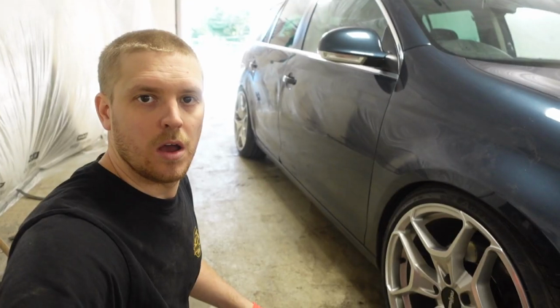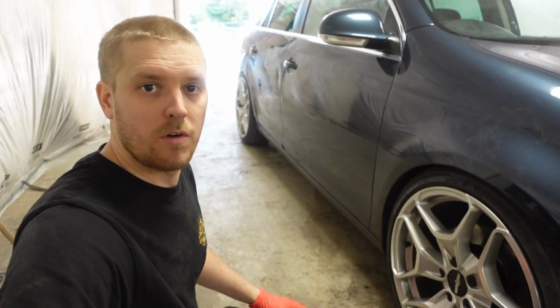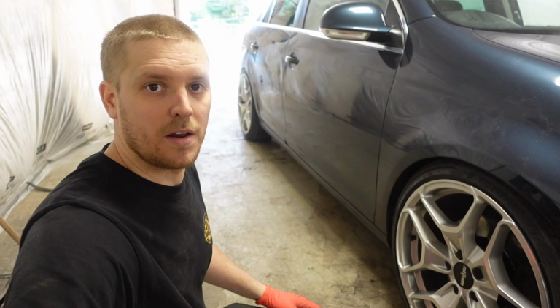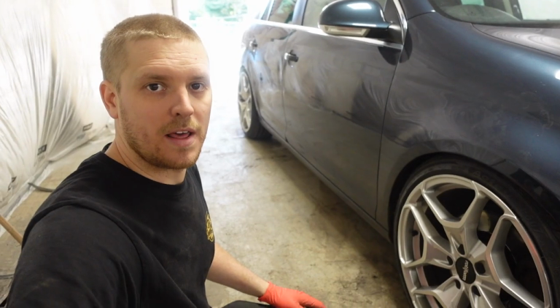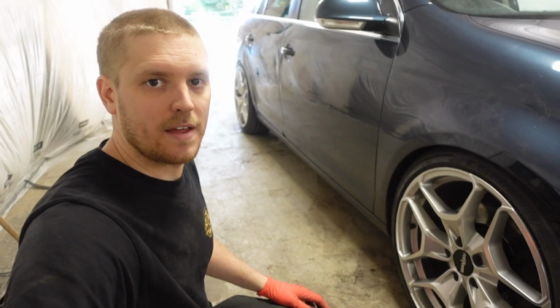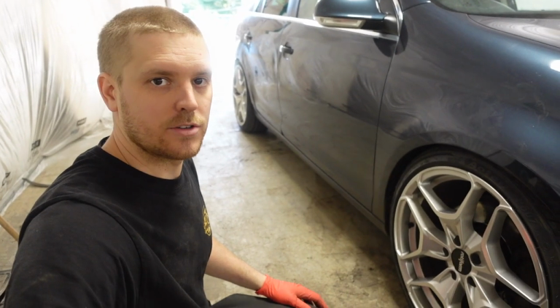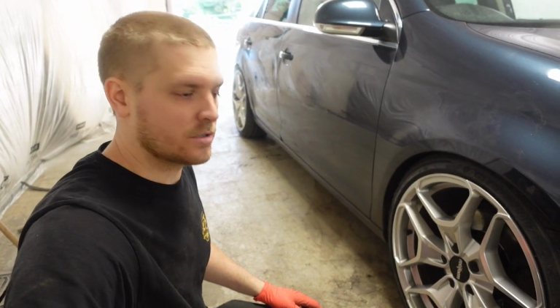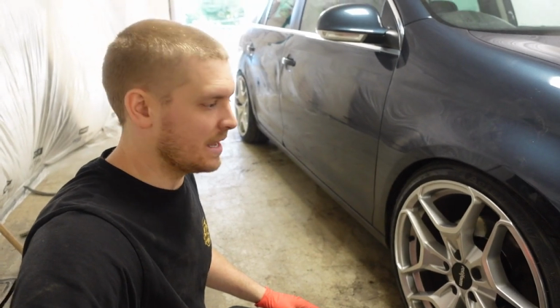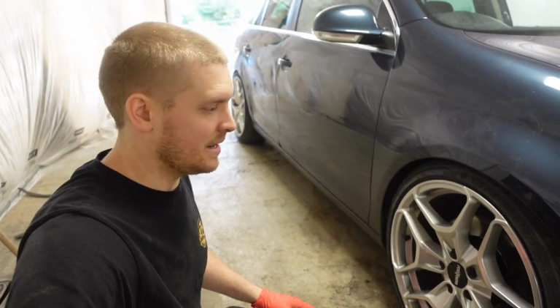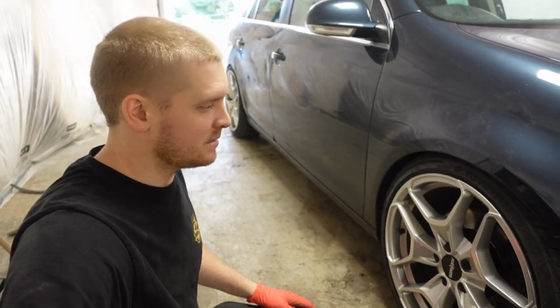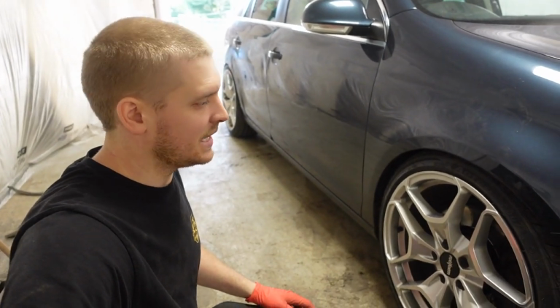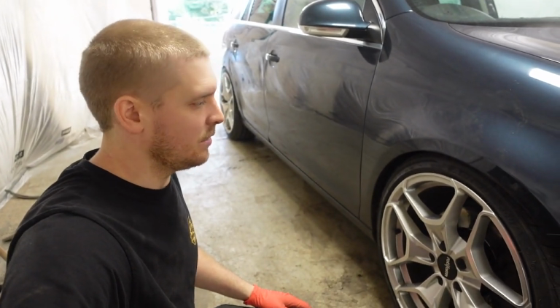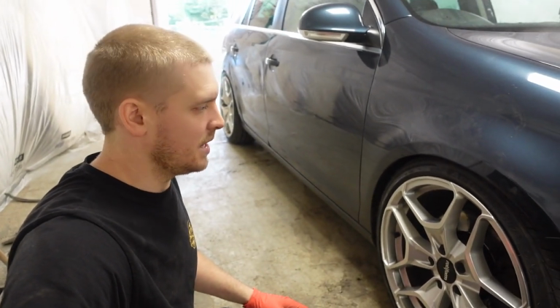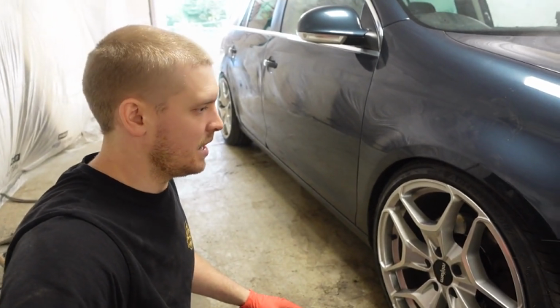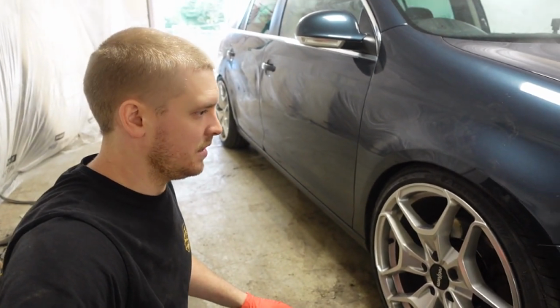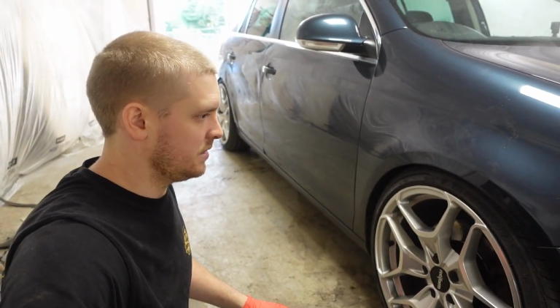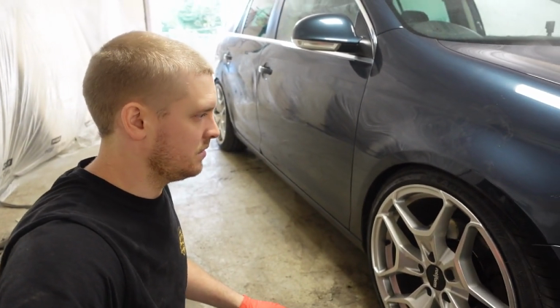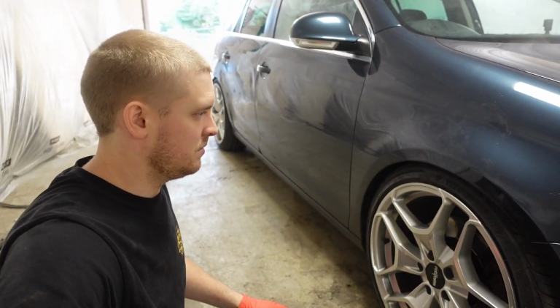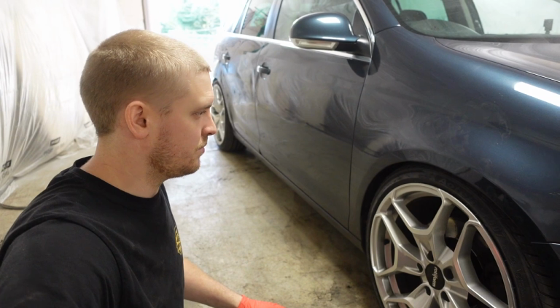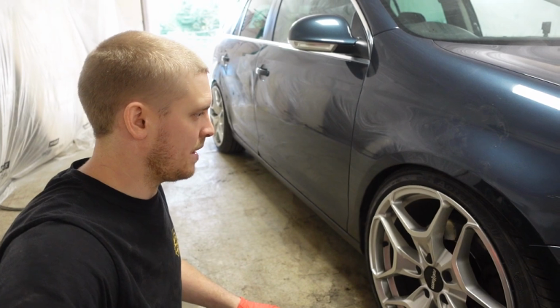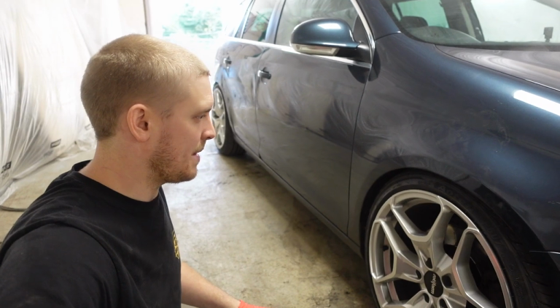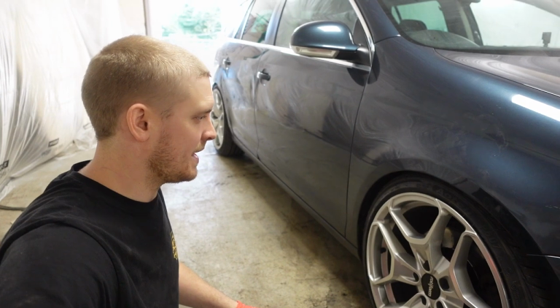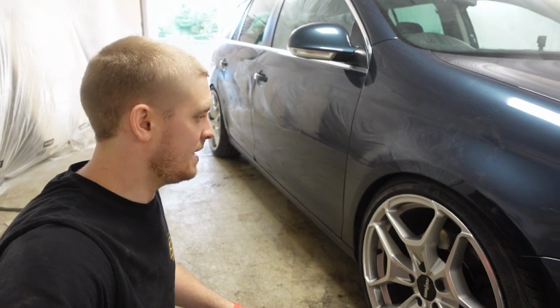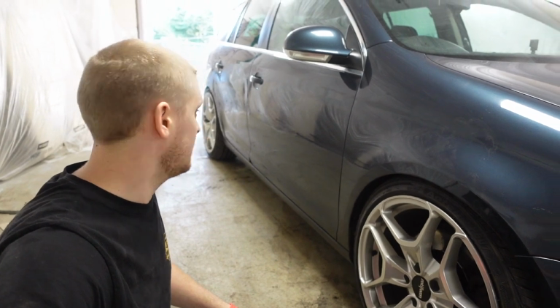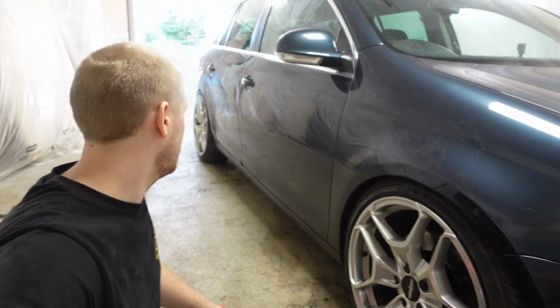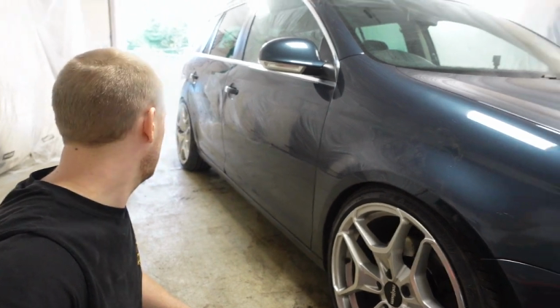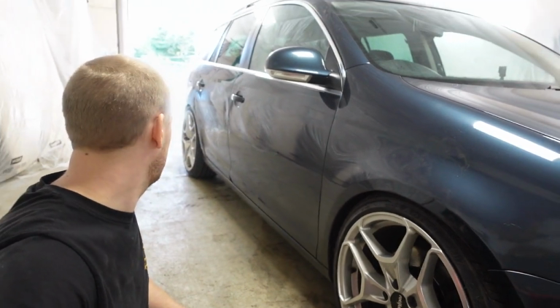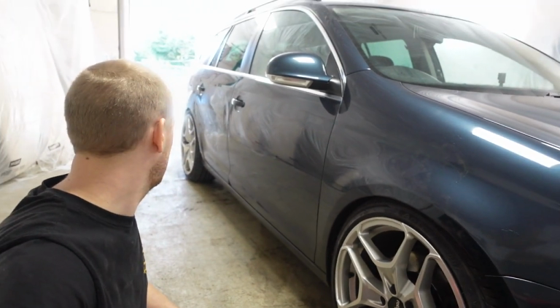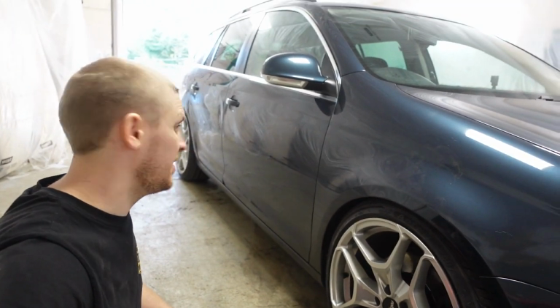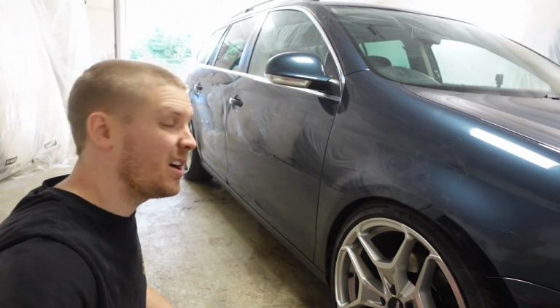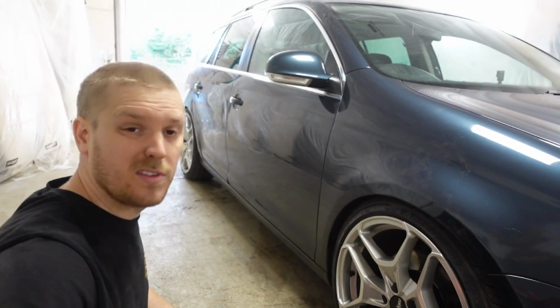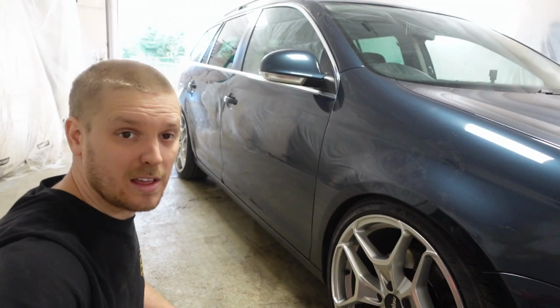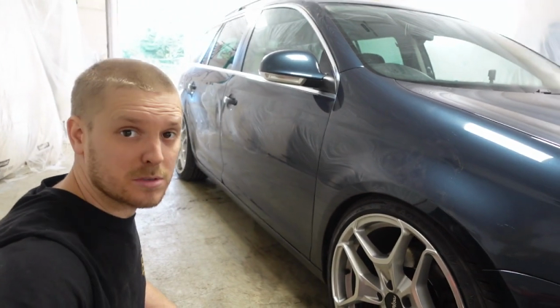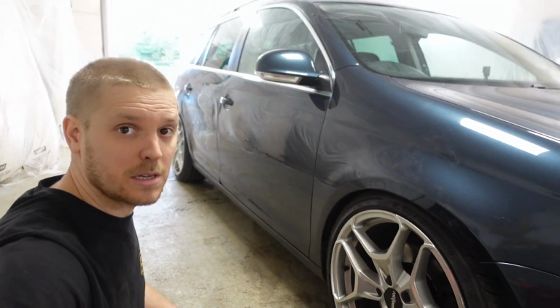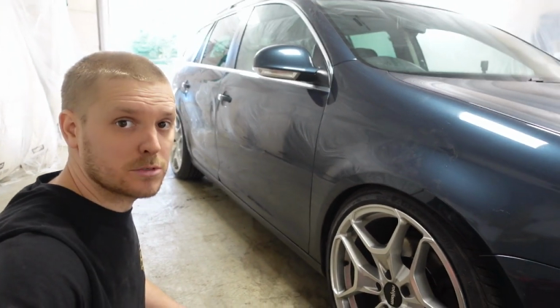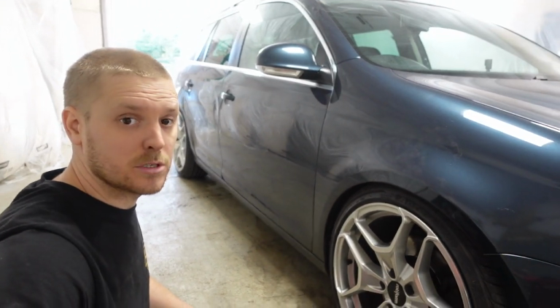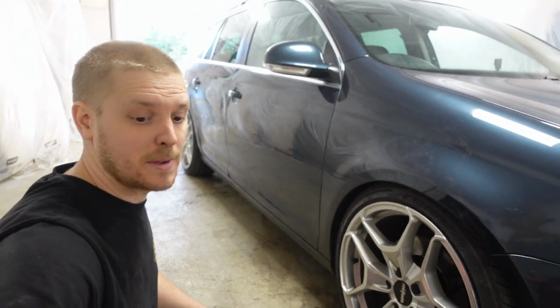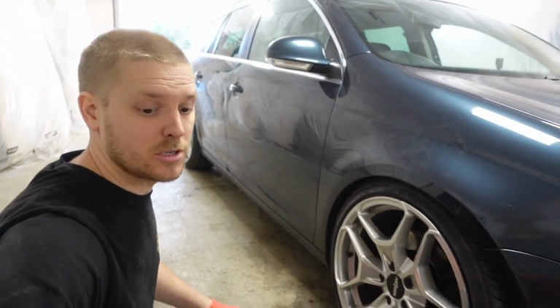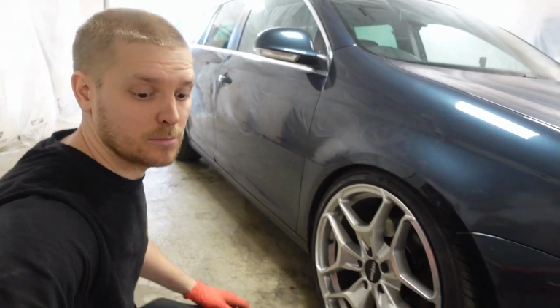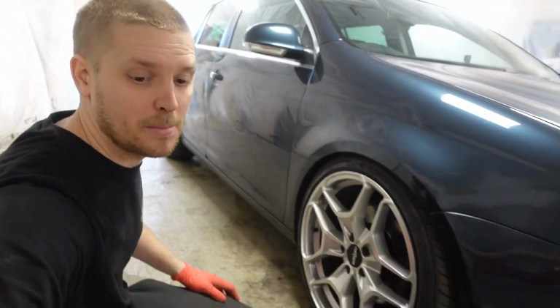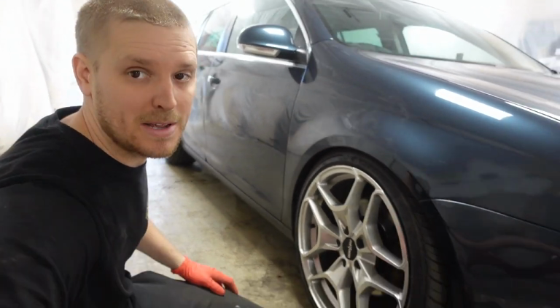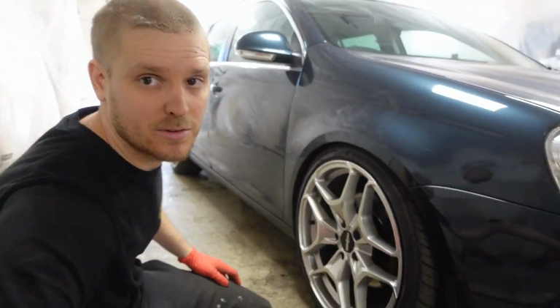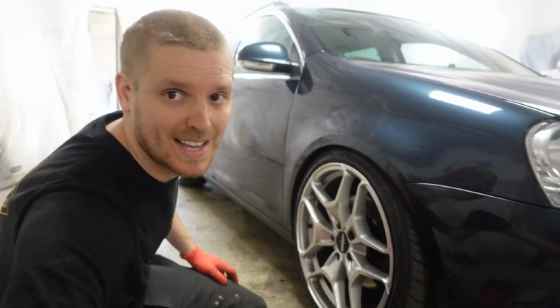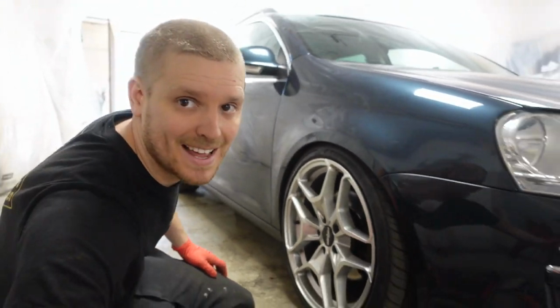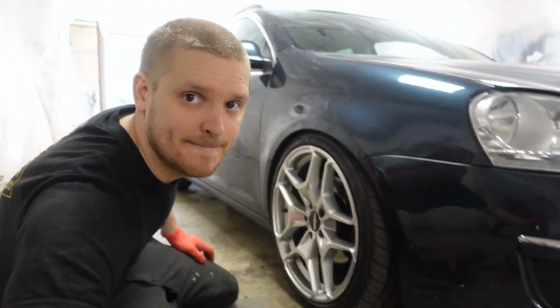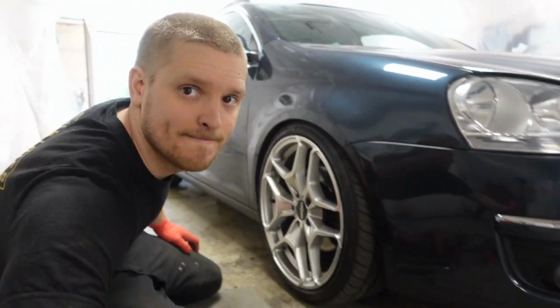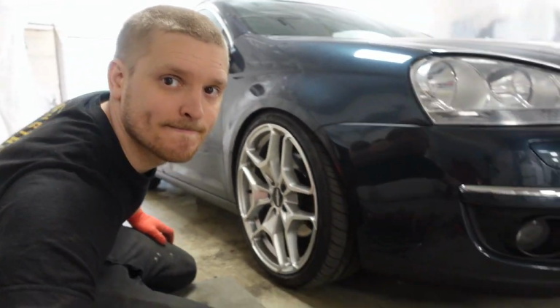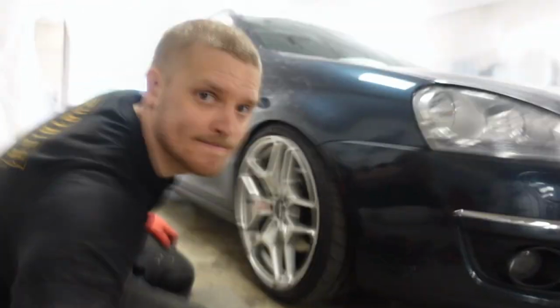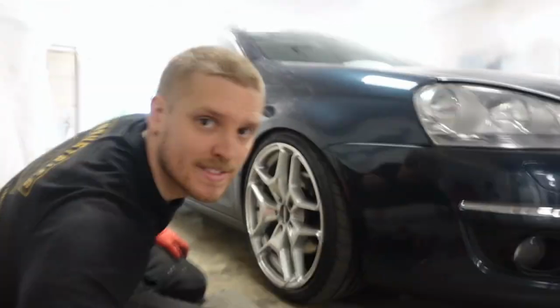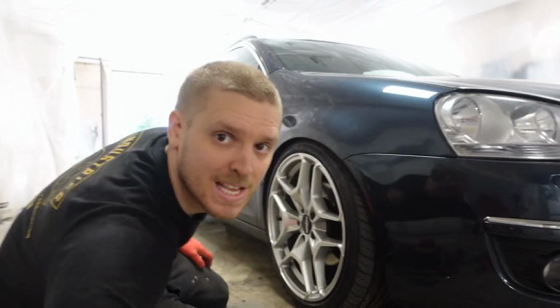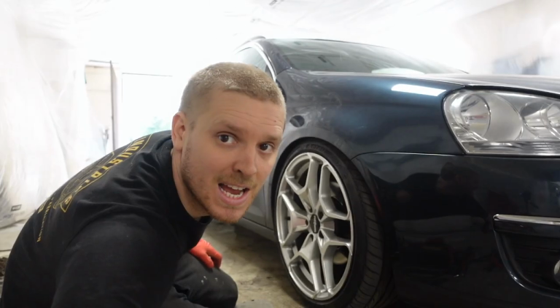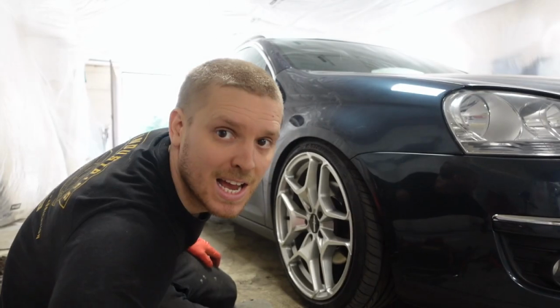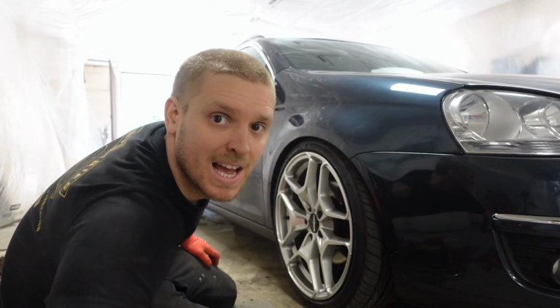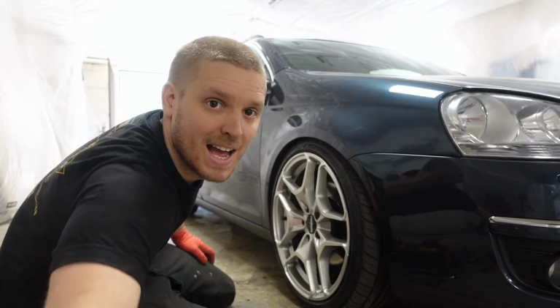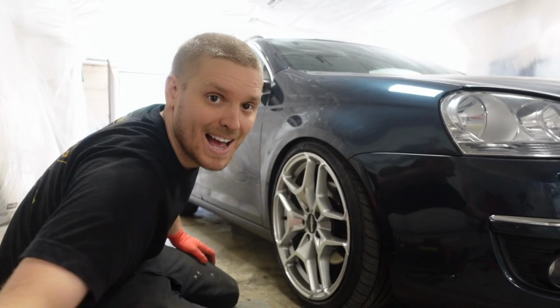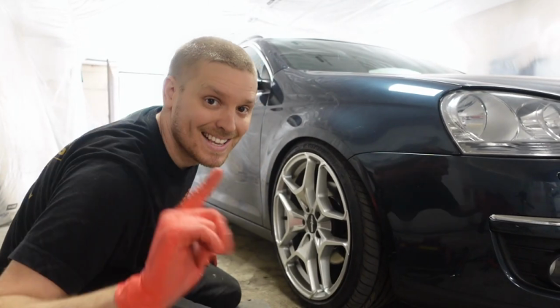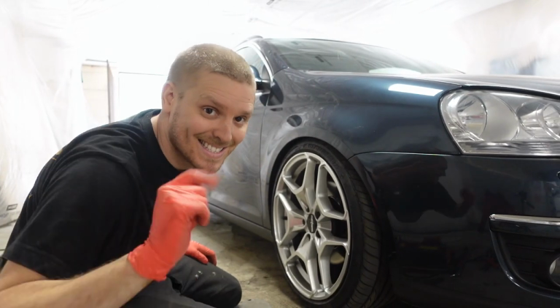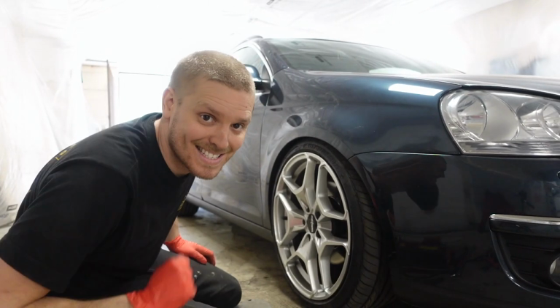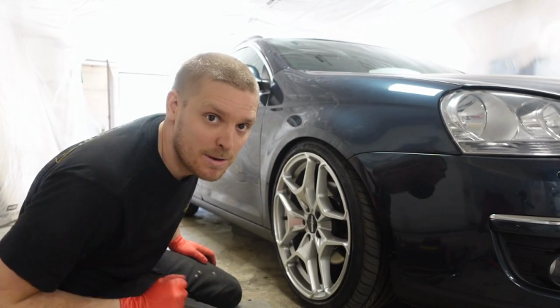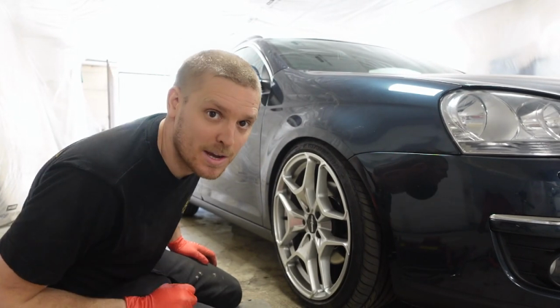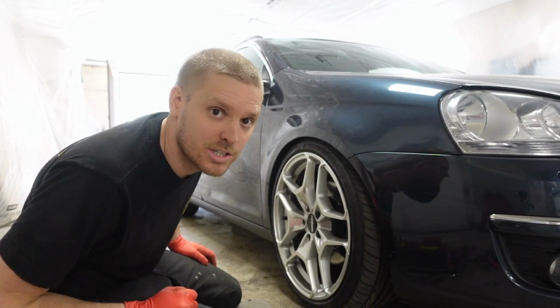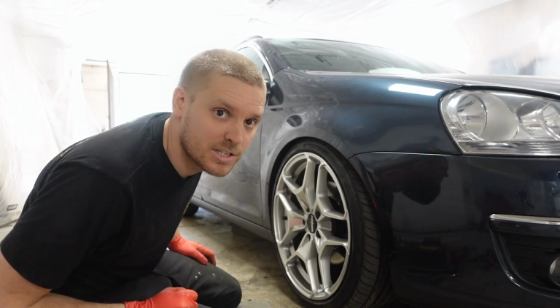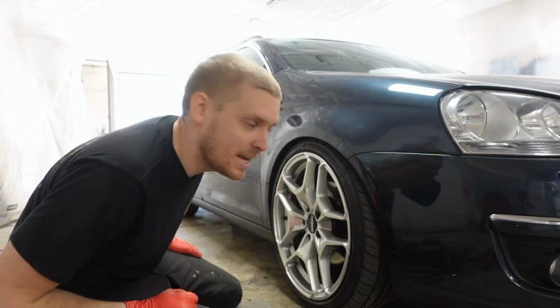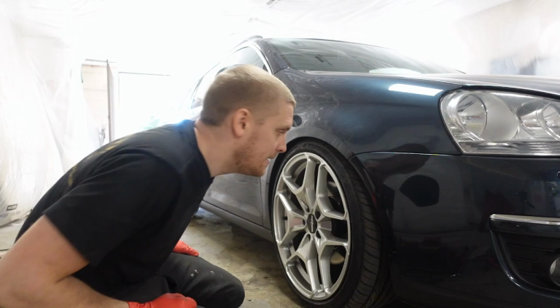I've taken it up the yard and brought it back in to hopefully settle the suspension. Now let's measure it again and see where she's sitting.